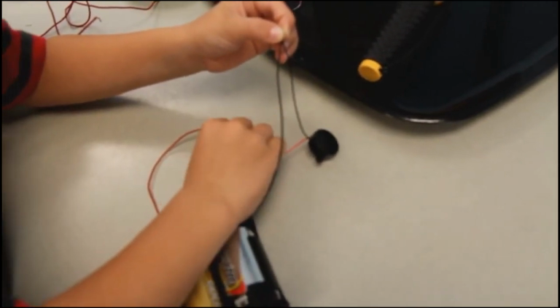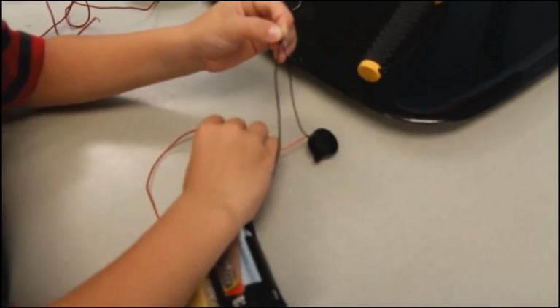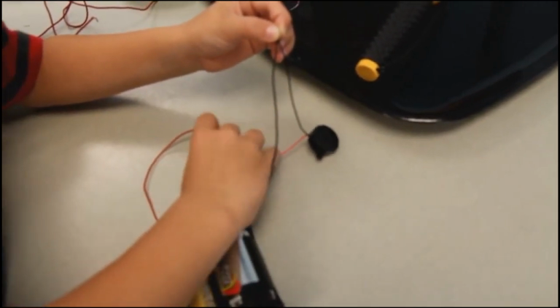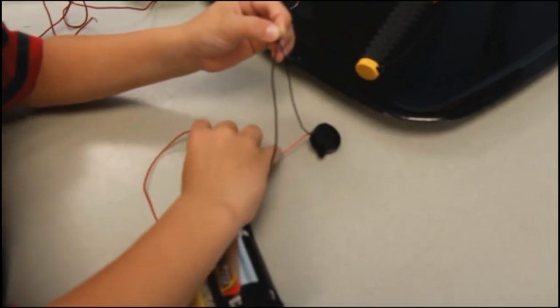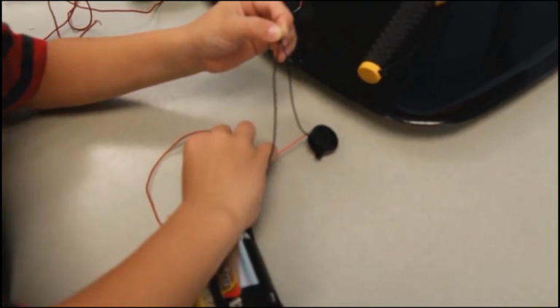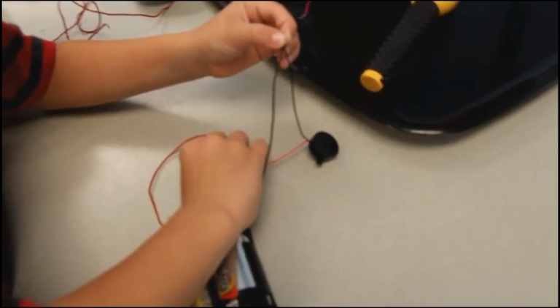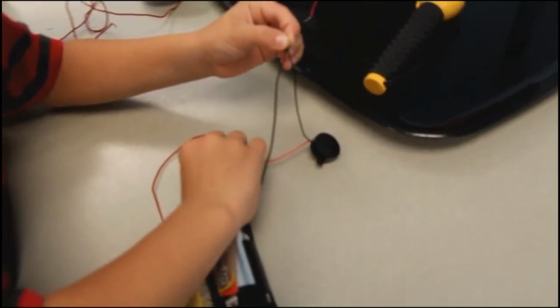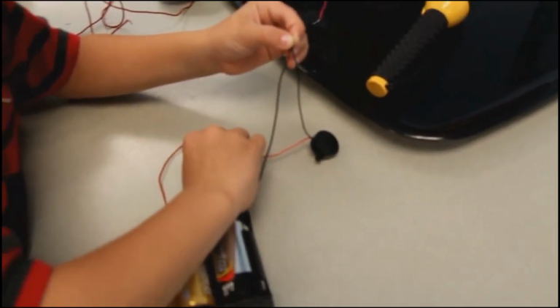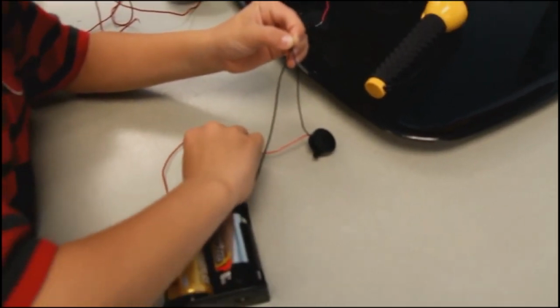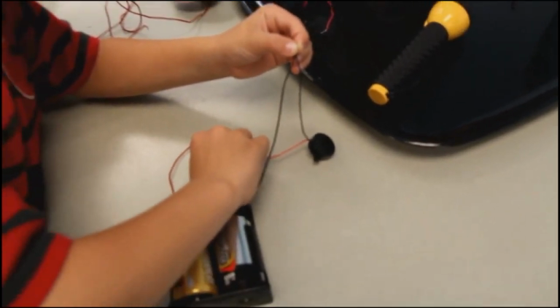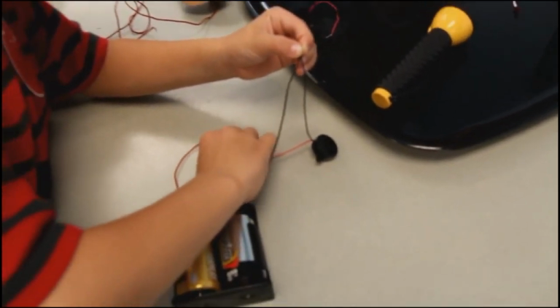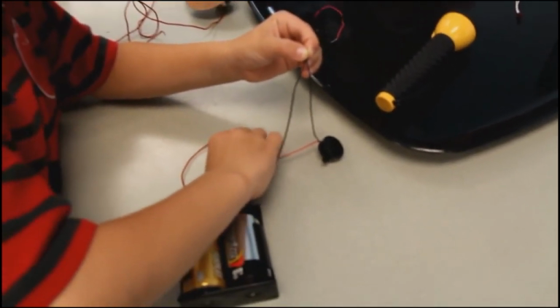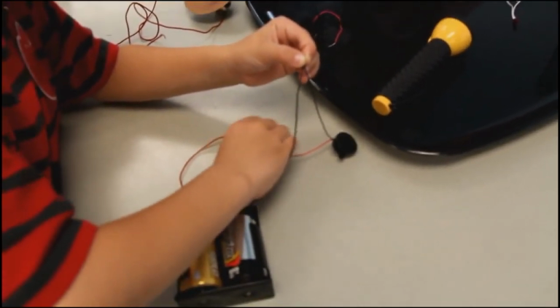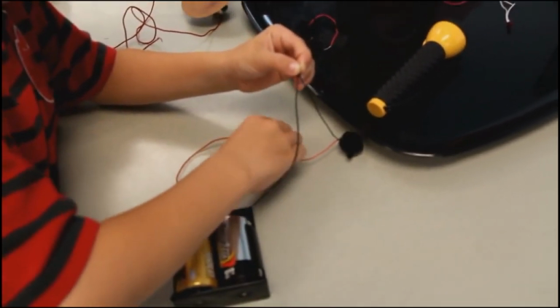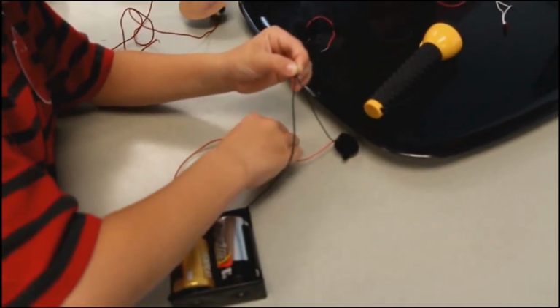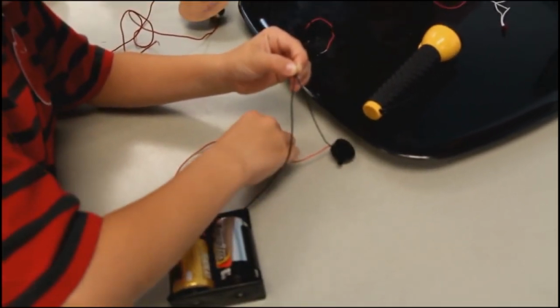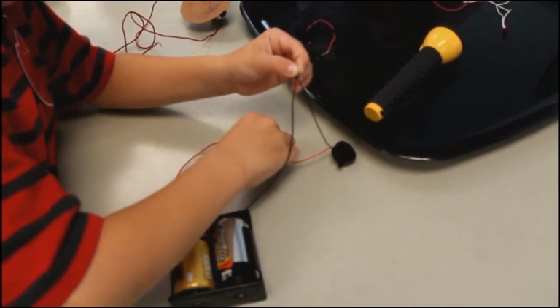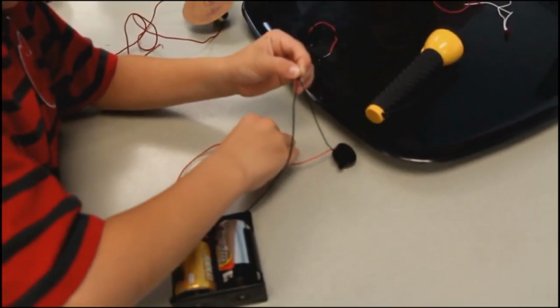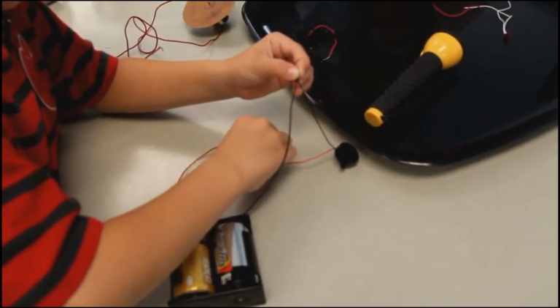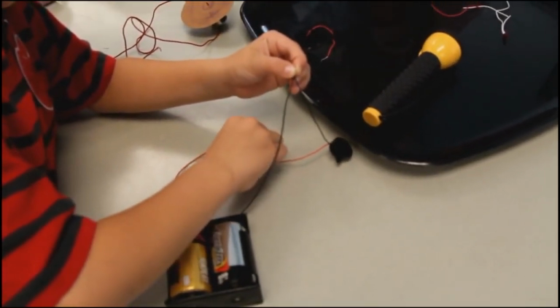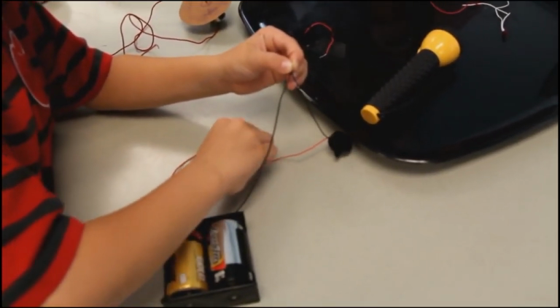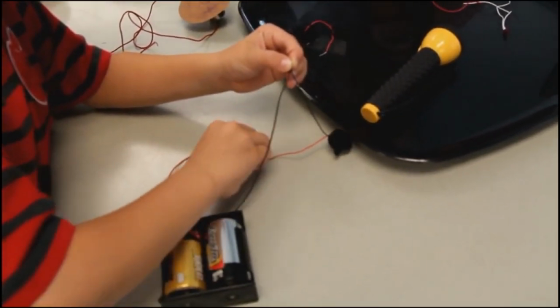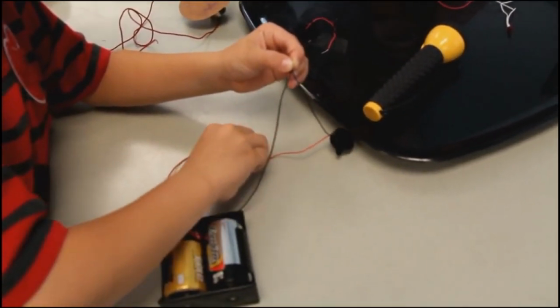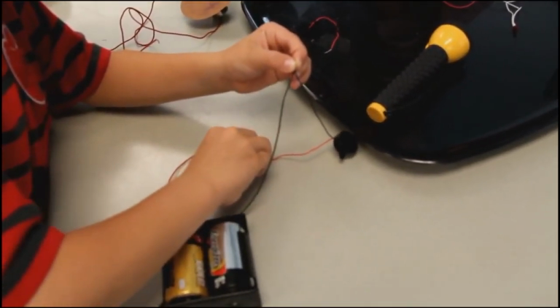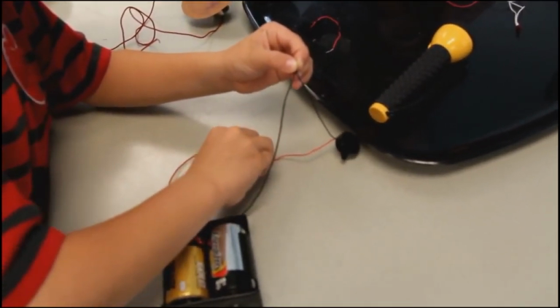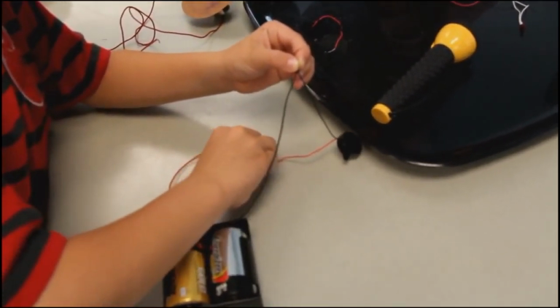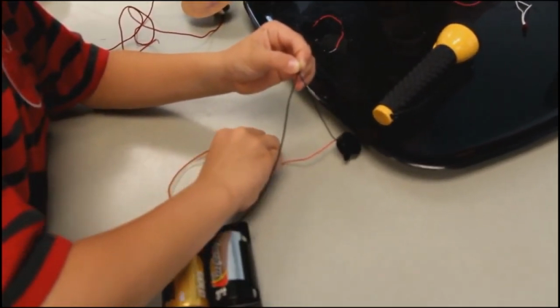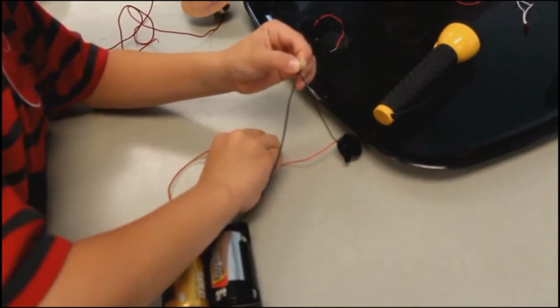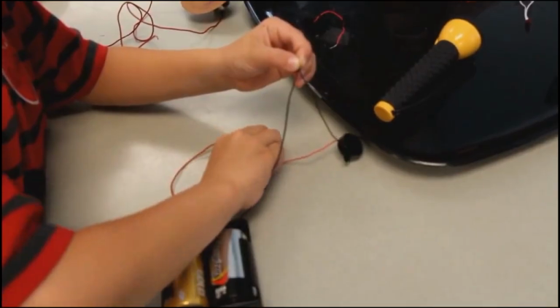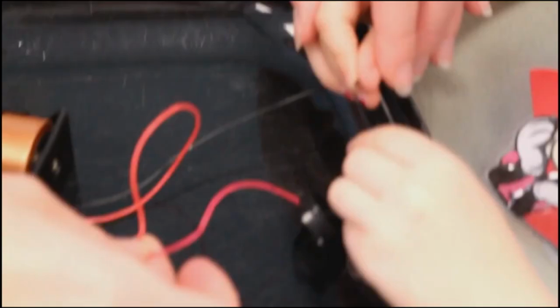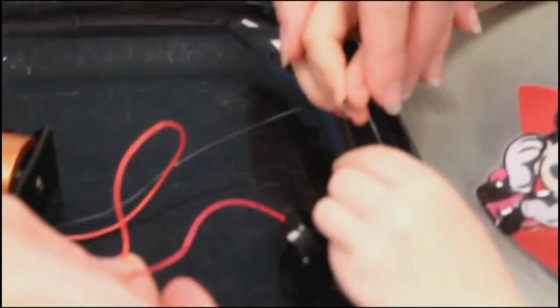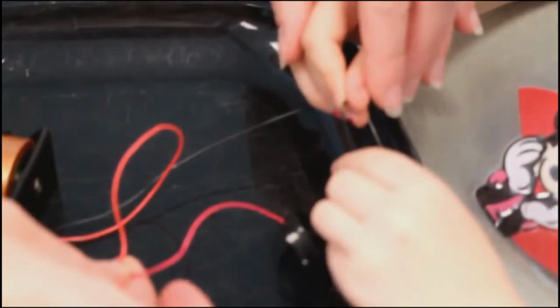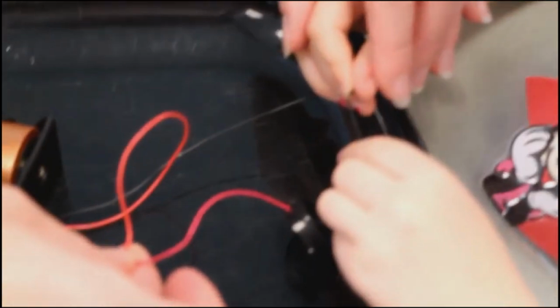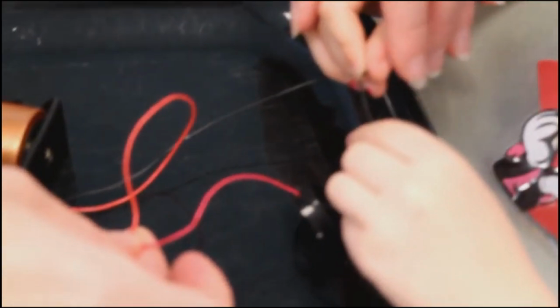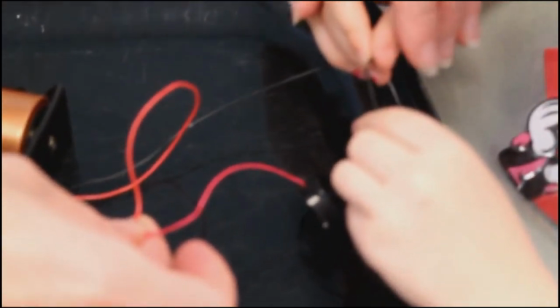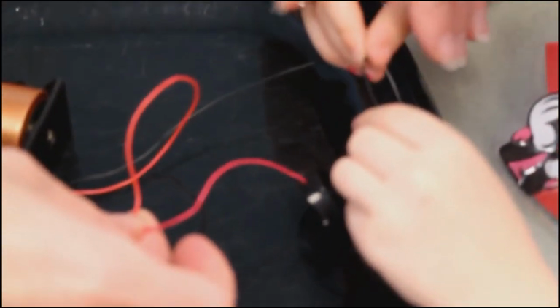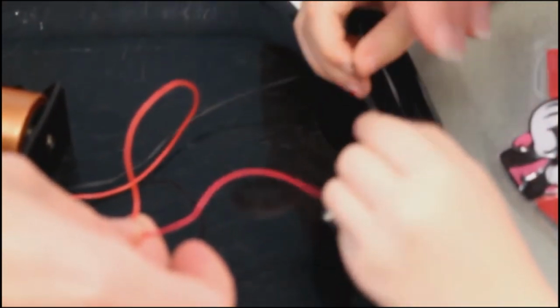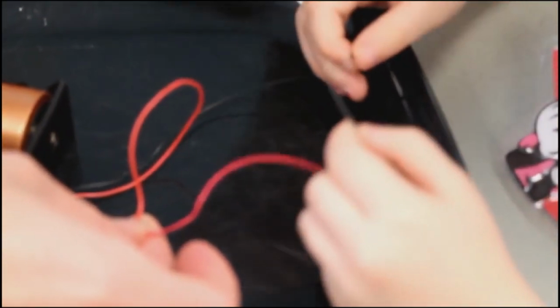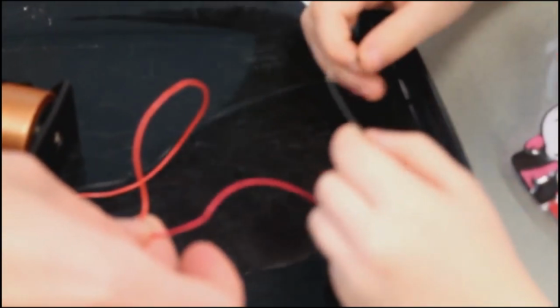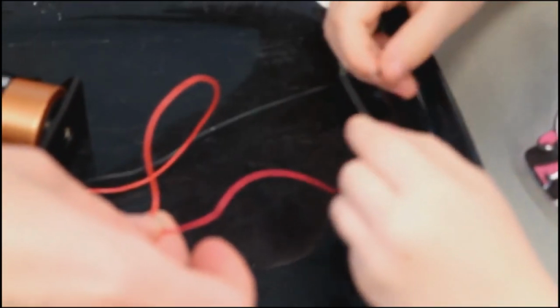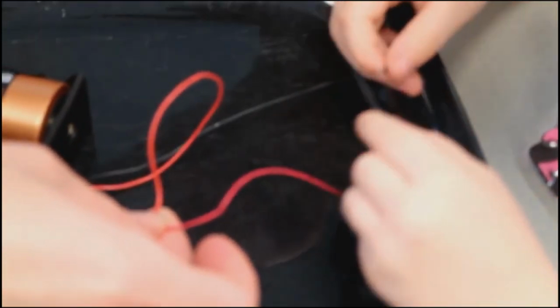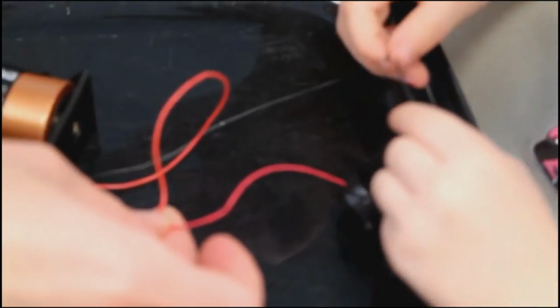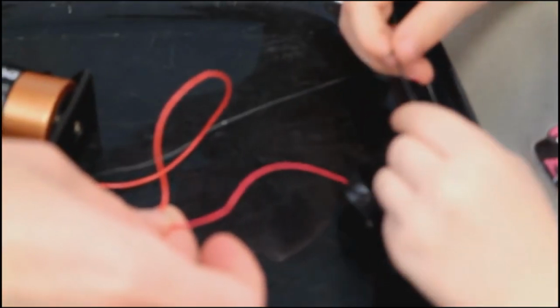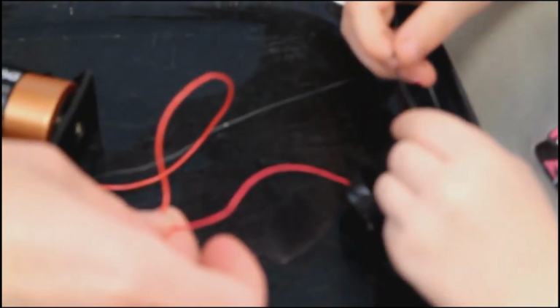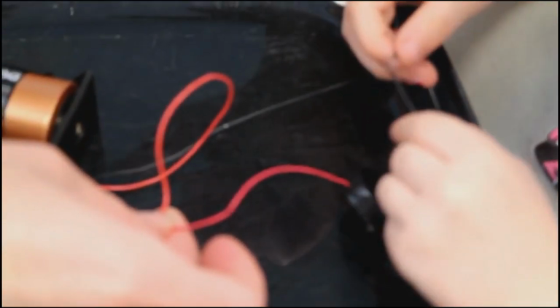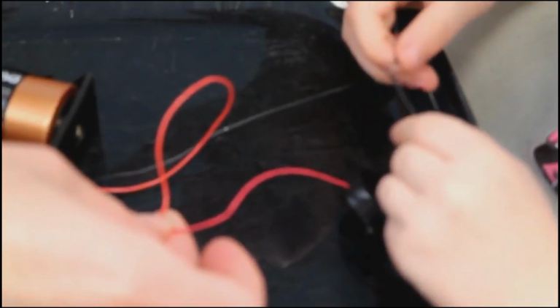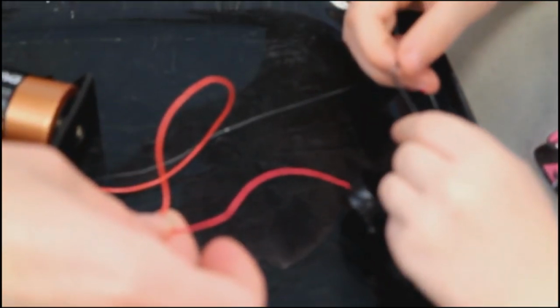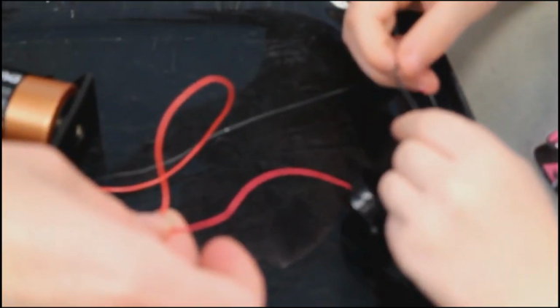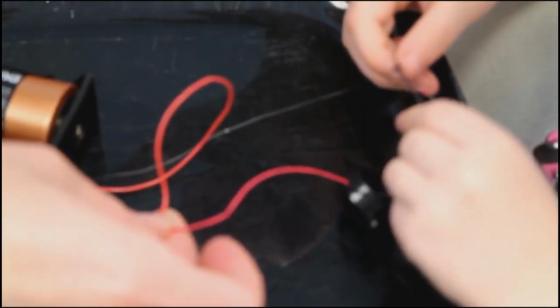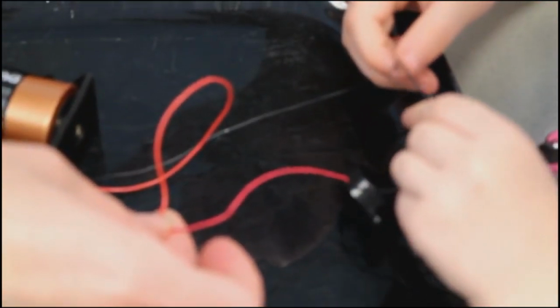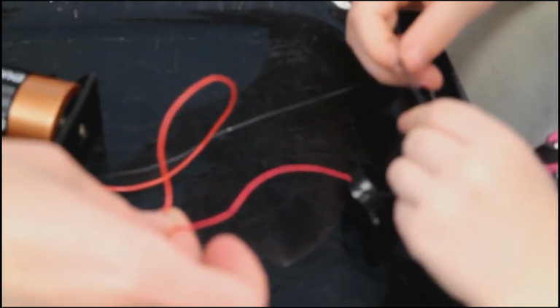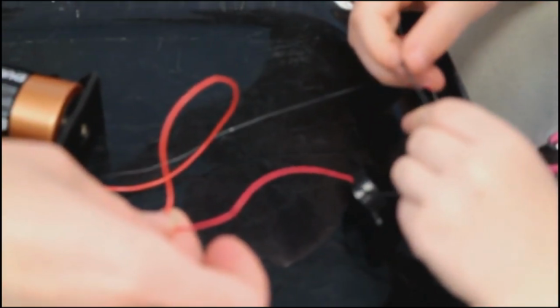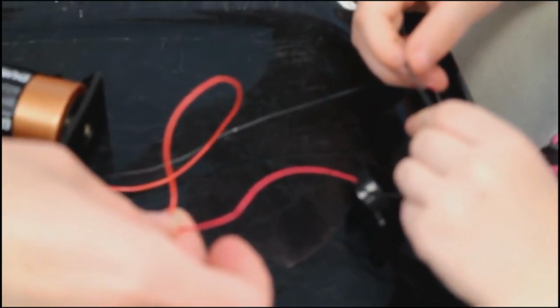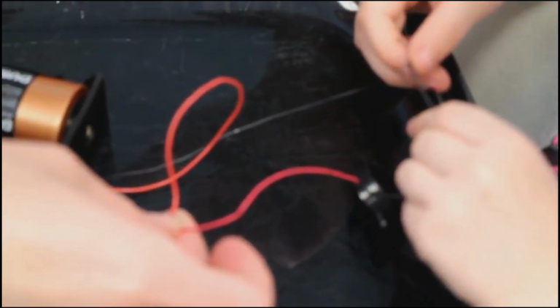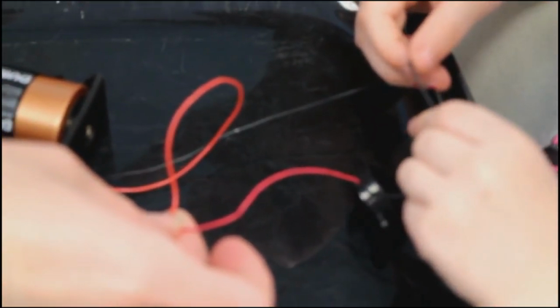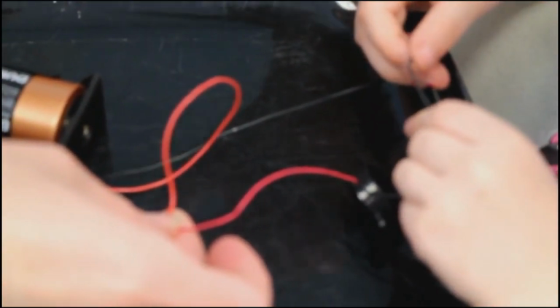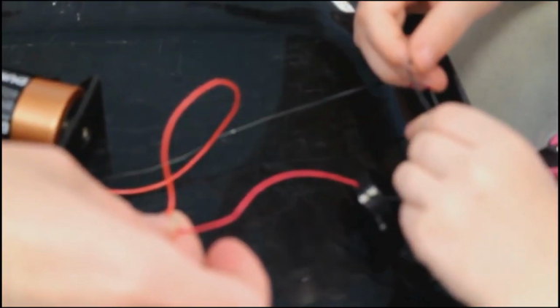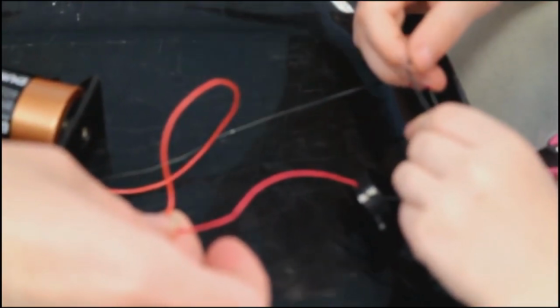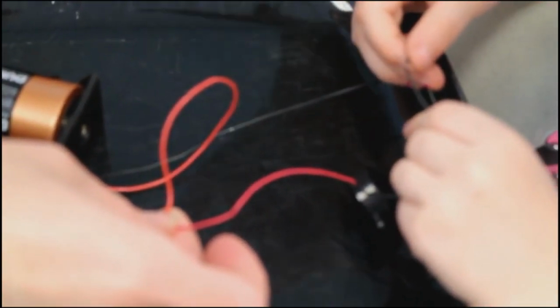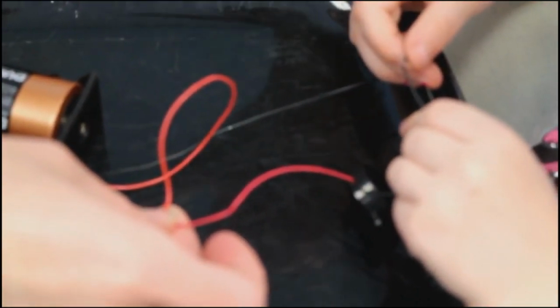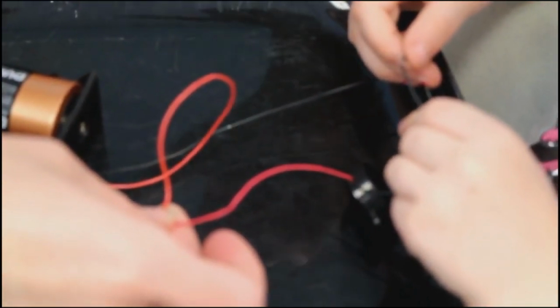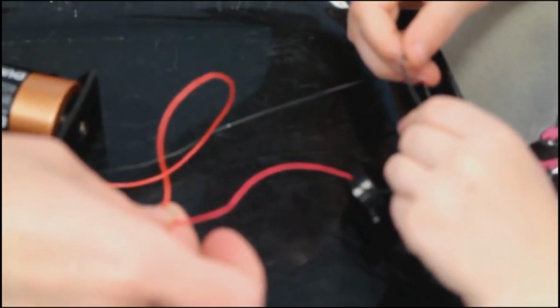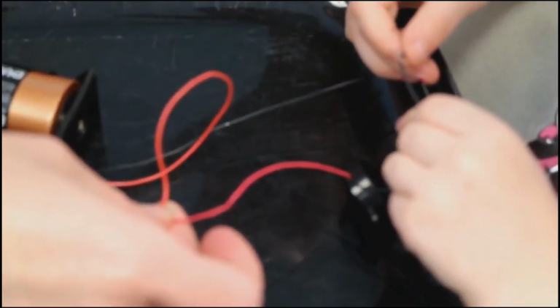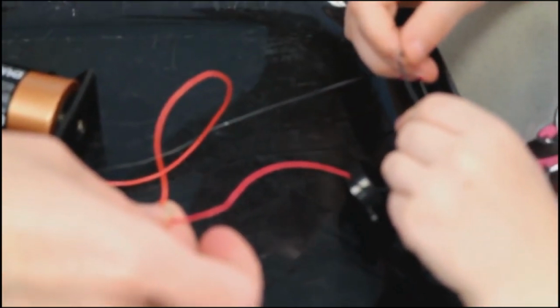Do you hear it? Let's see if we can get your eyeballs to light up. Touch this. You hear it? Can we go ahead and work? There you go.